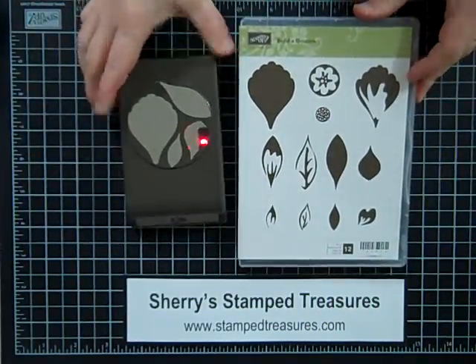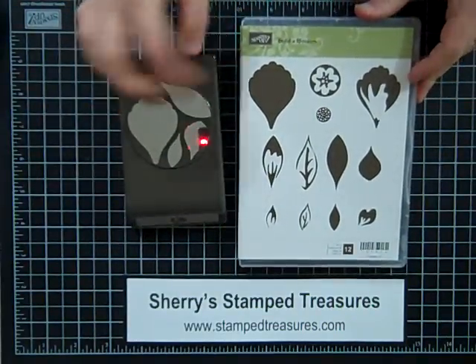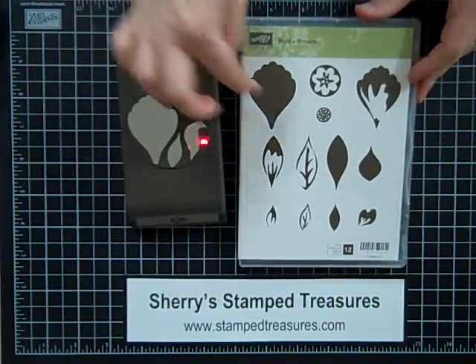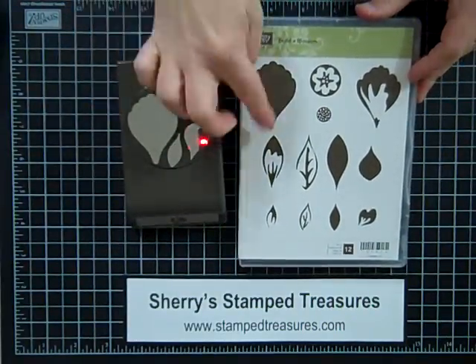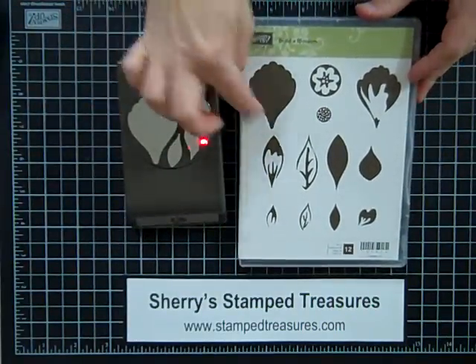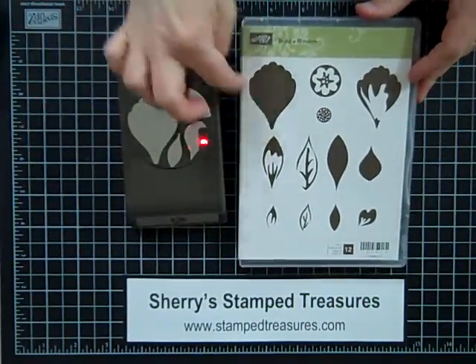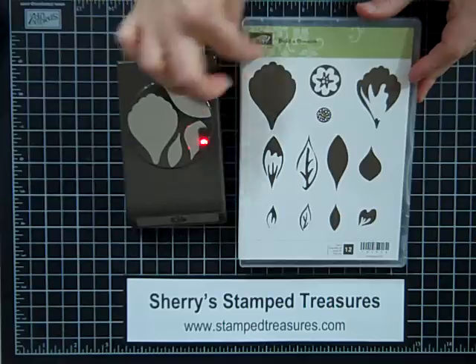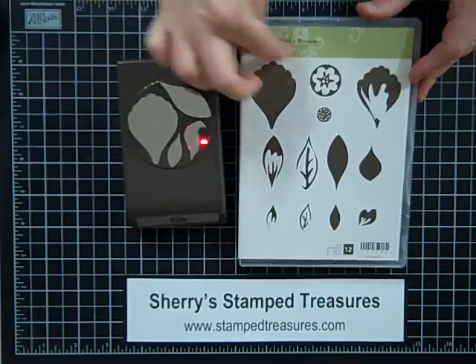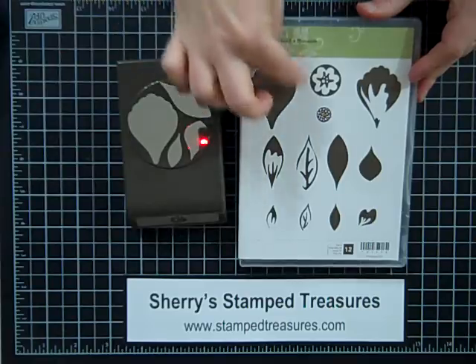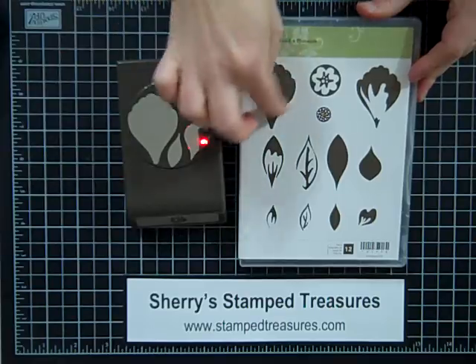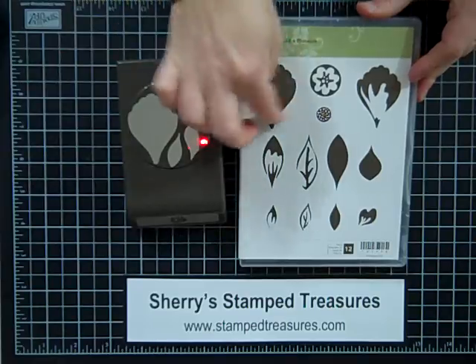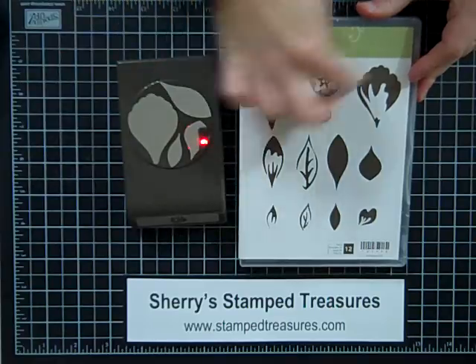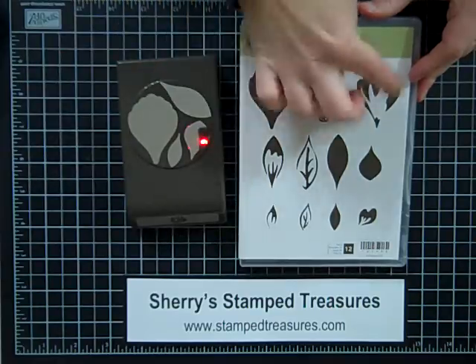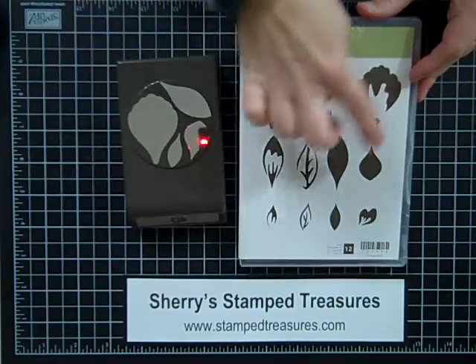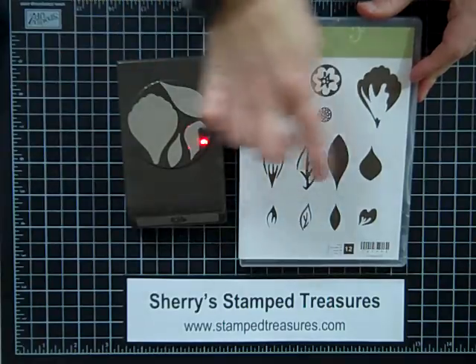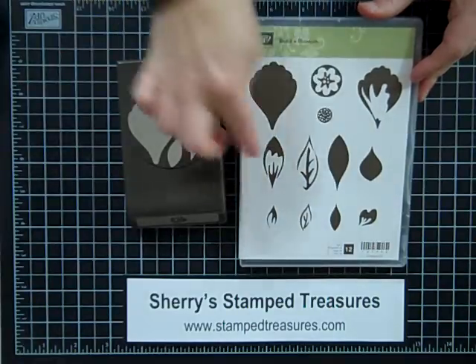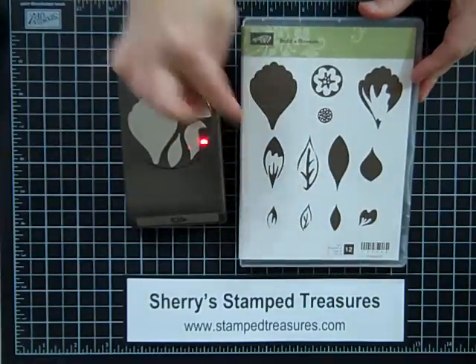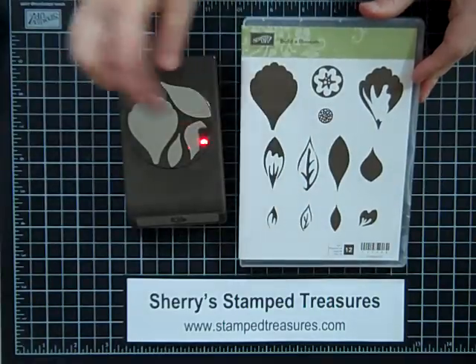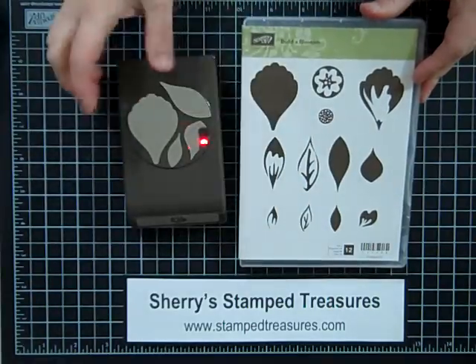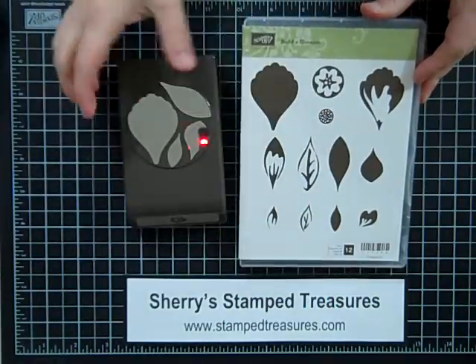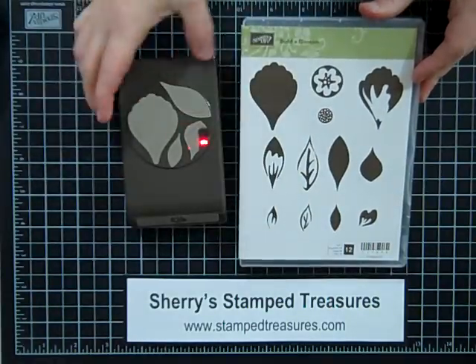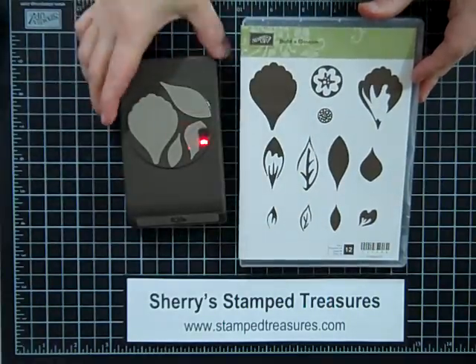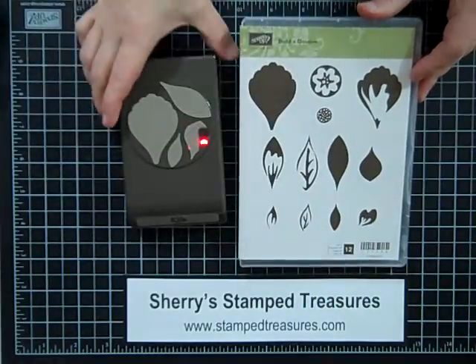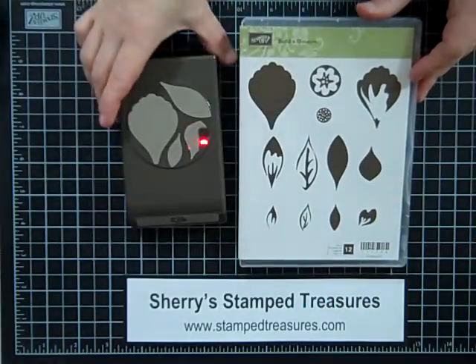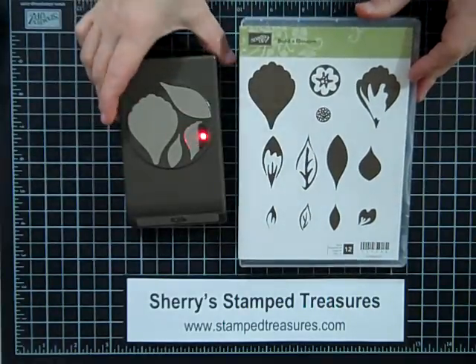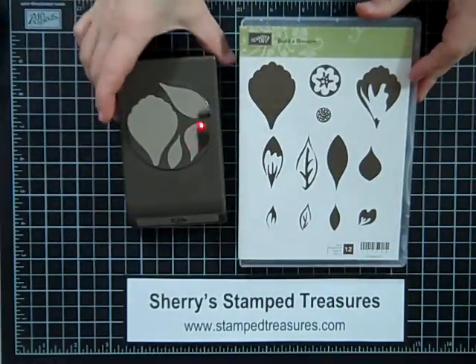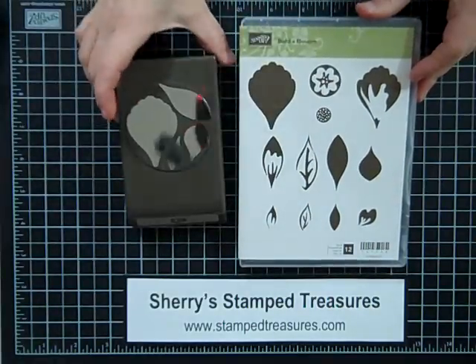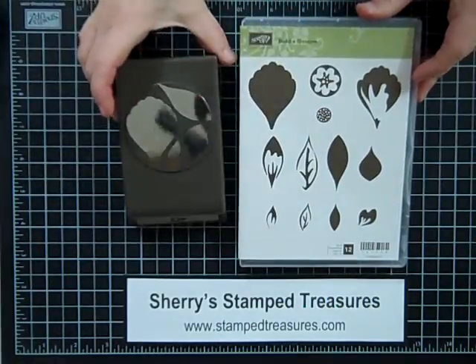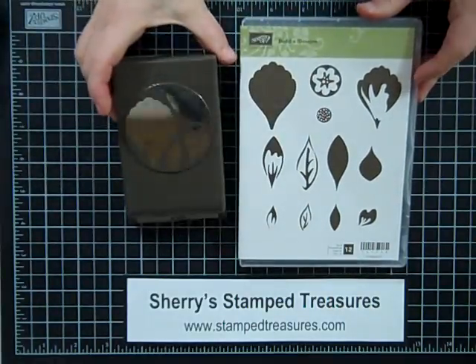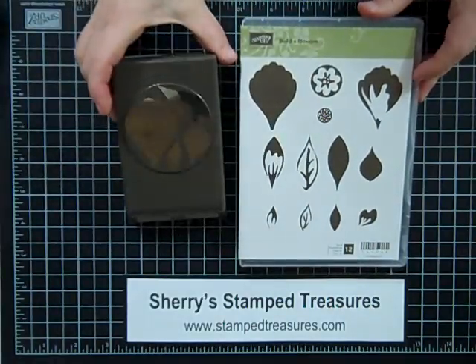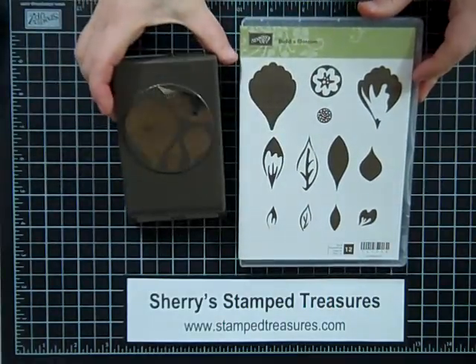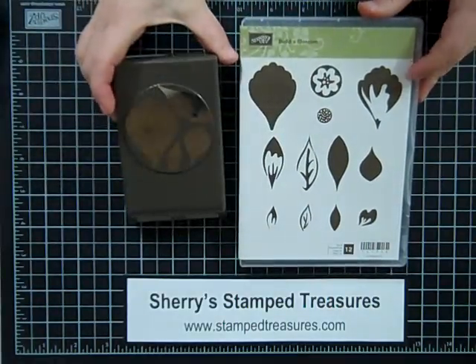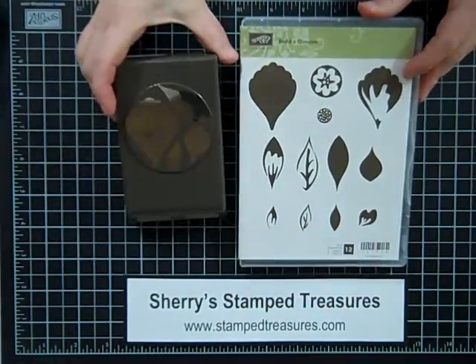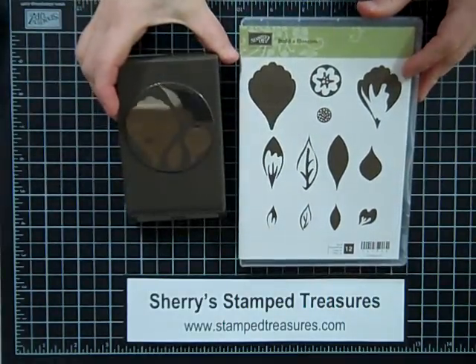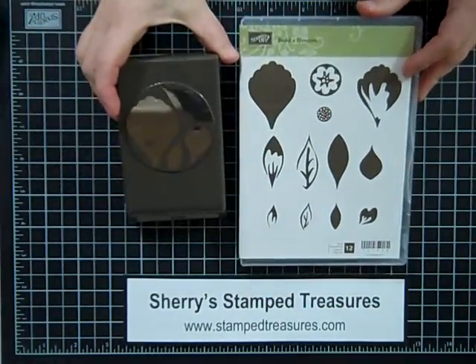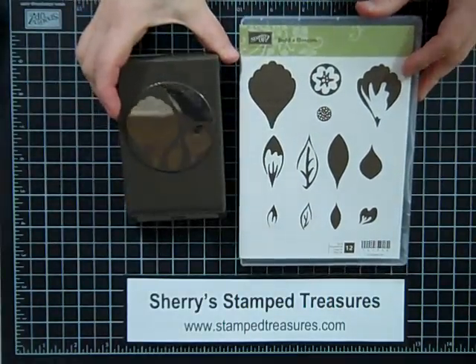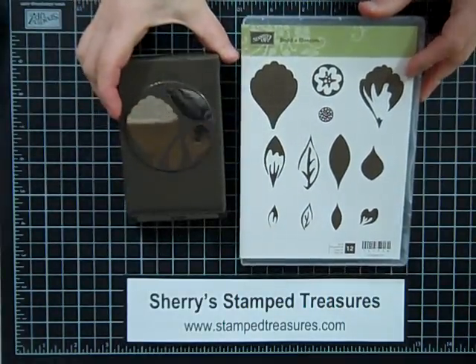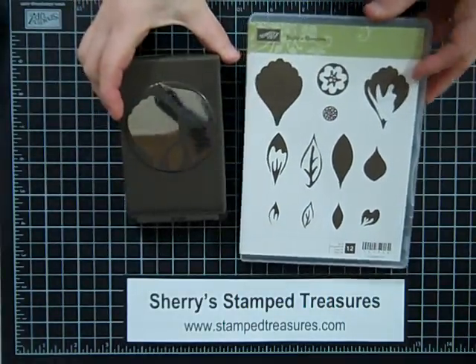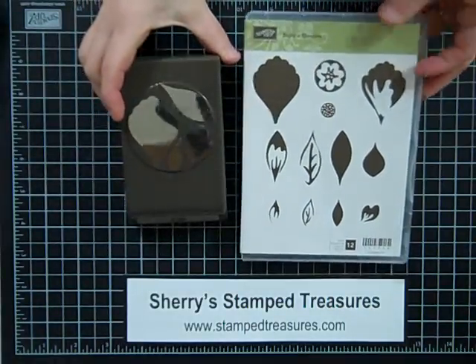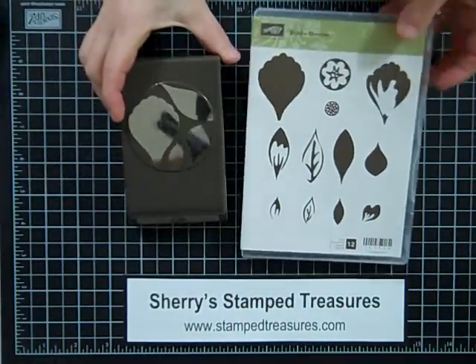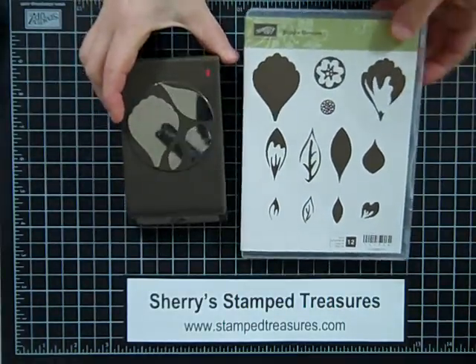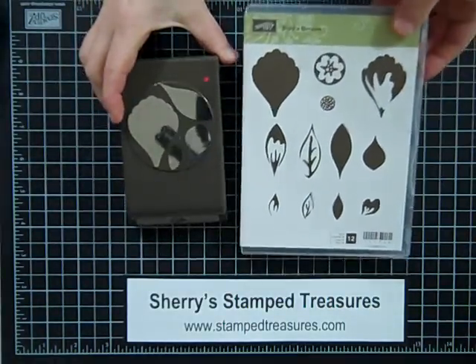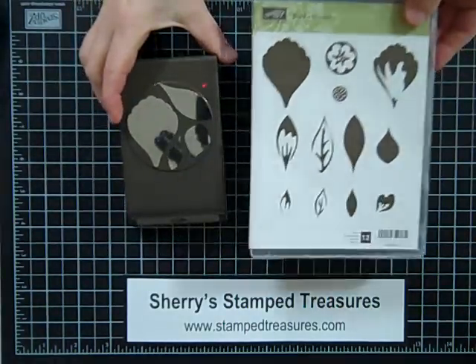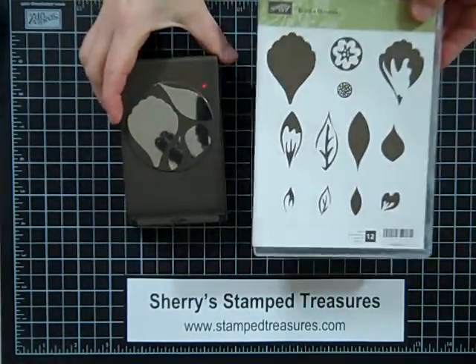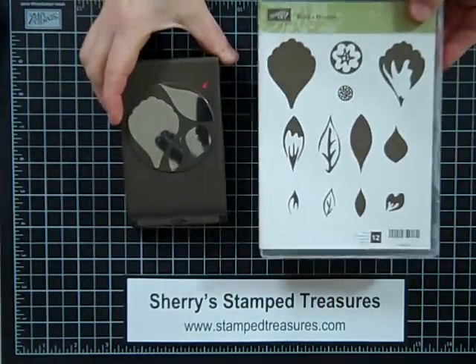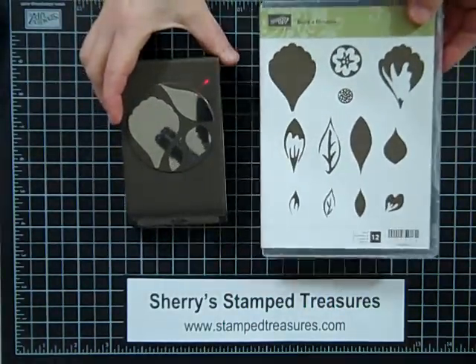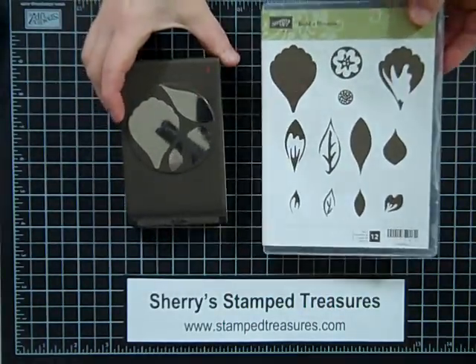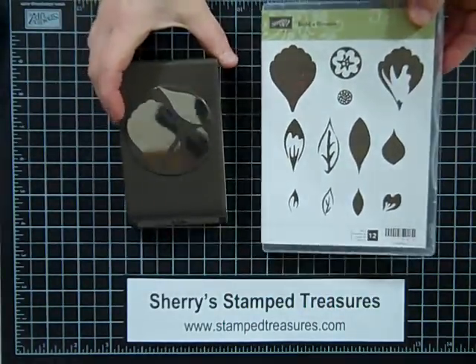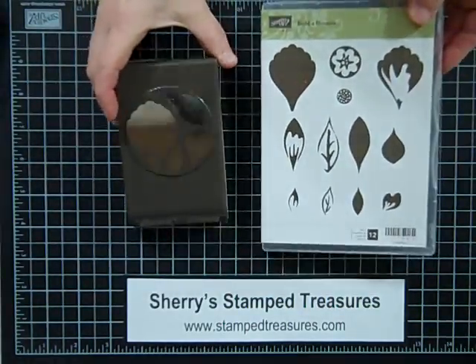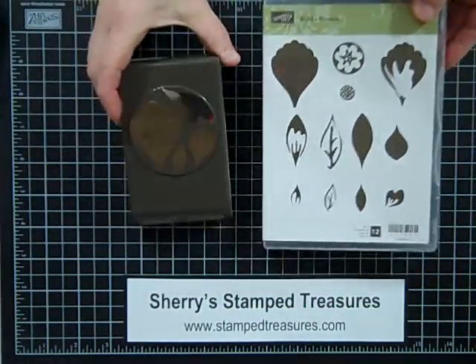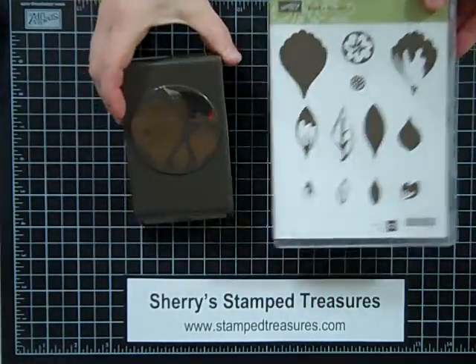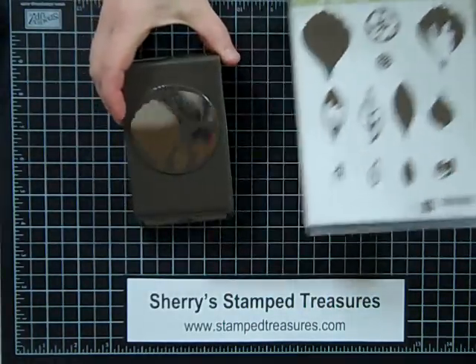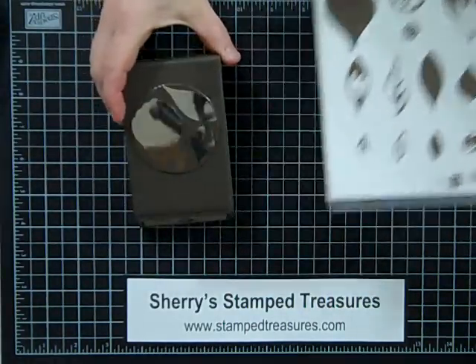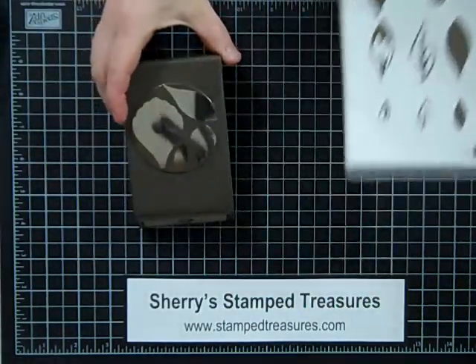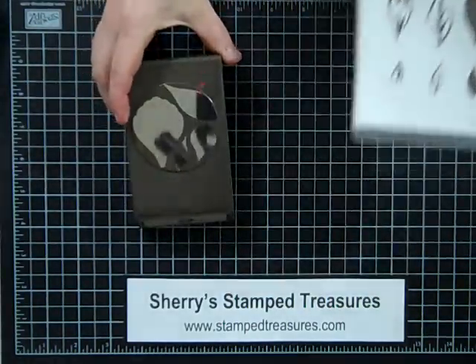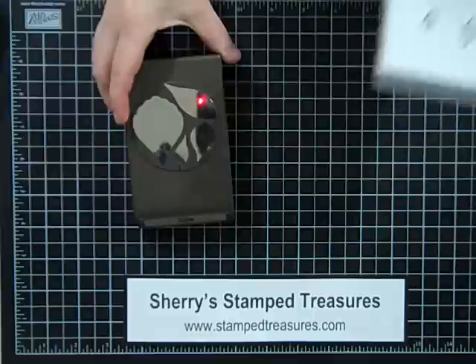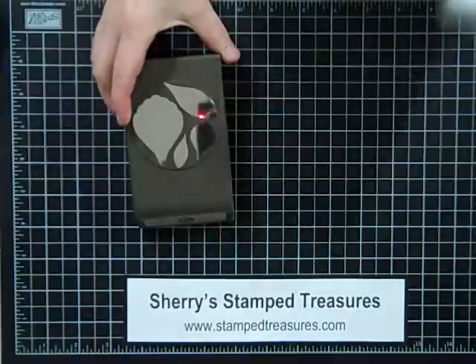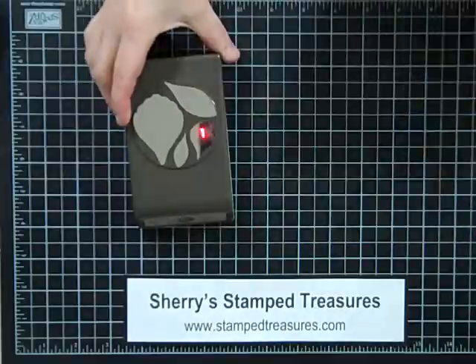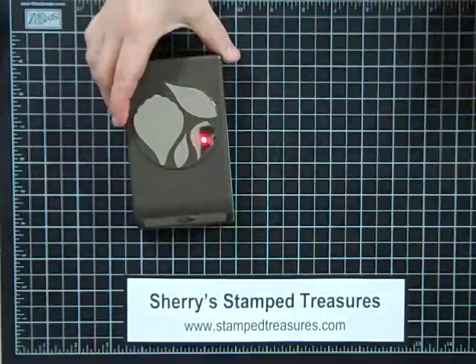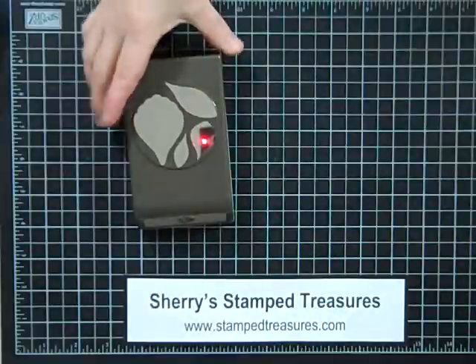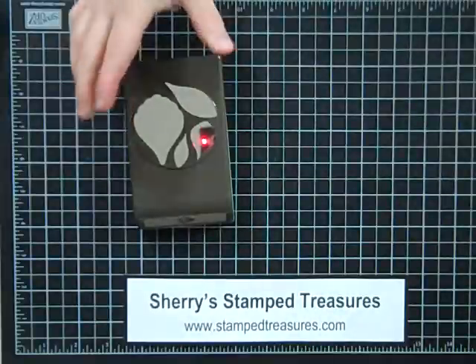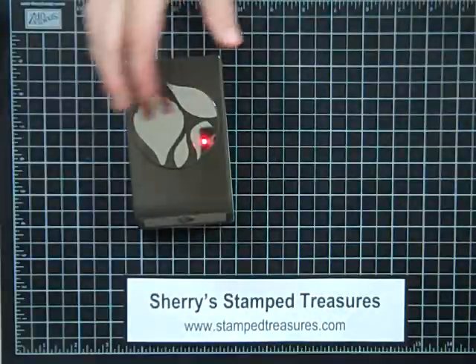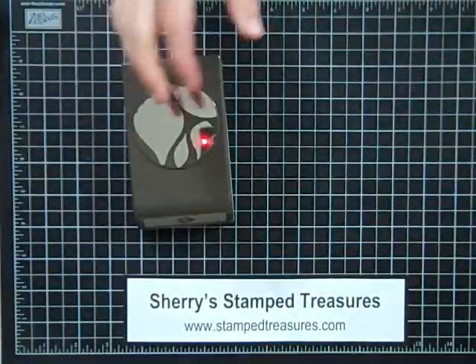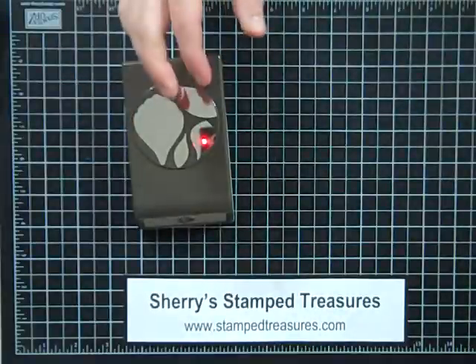Can you imagine cutting out each of these petals to make your flowers? Can't say that I'd be doing that too often, but with a punch they make it quick and easy.